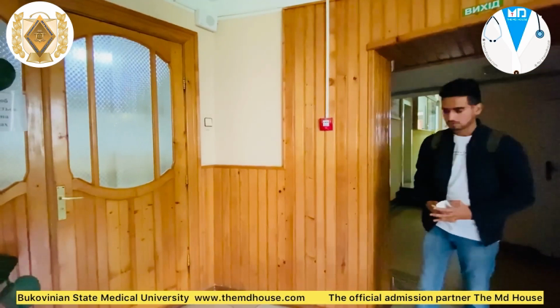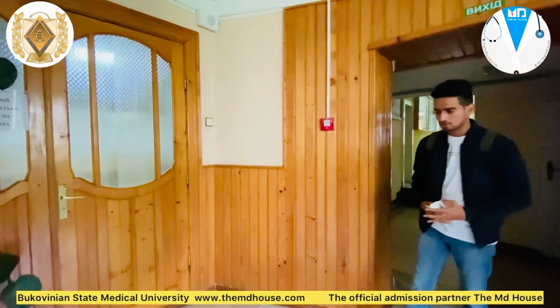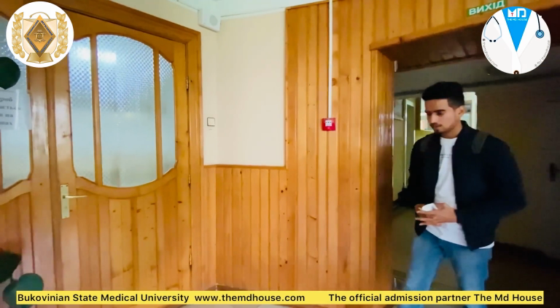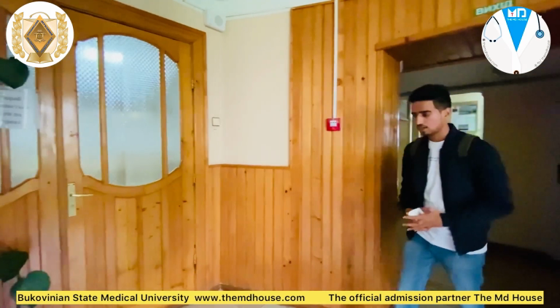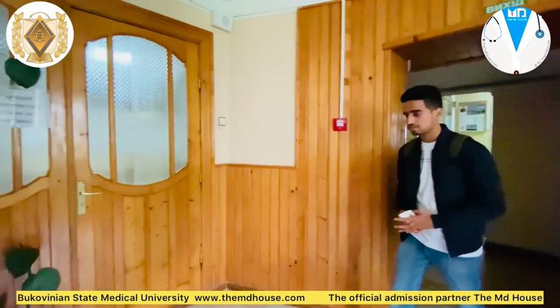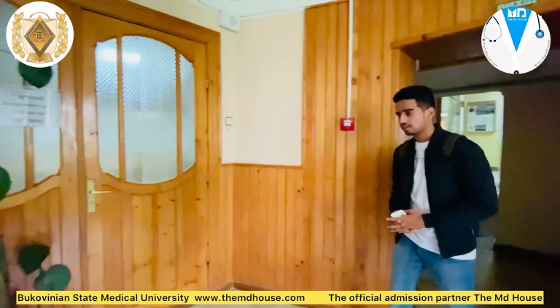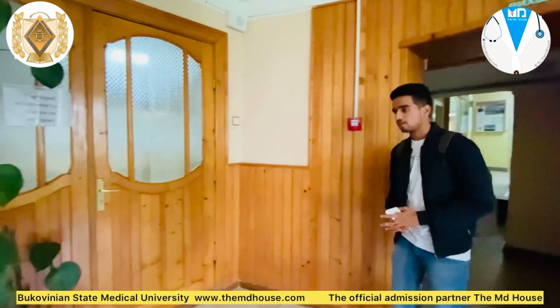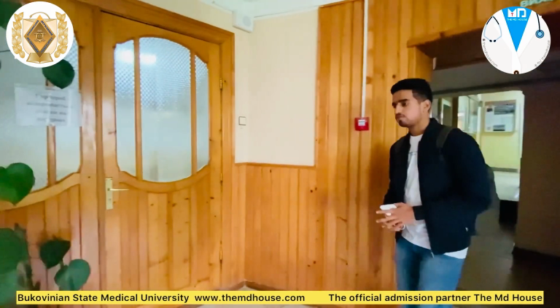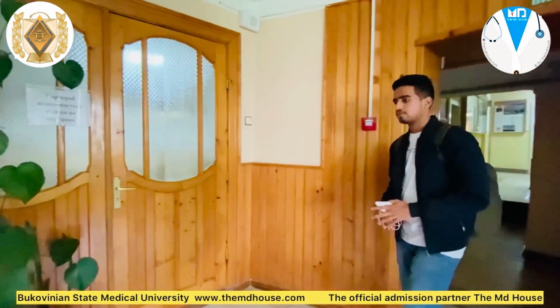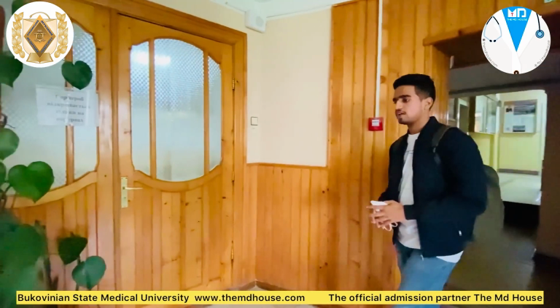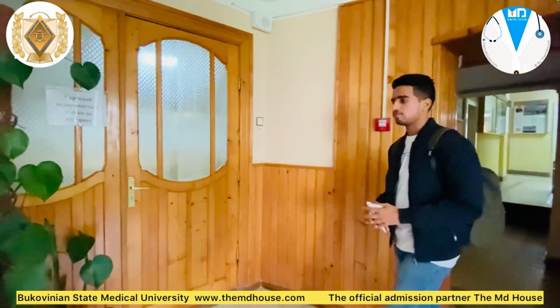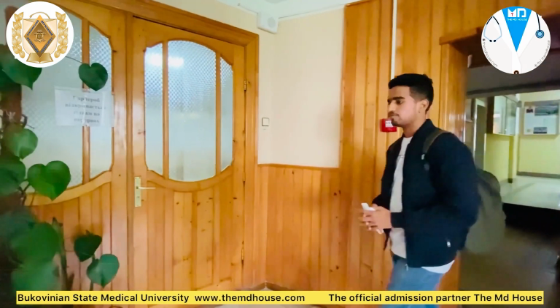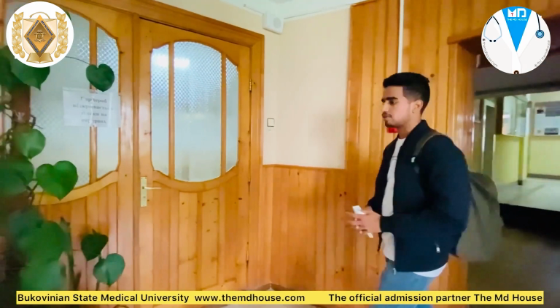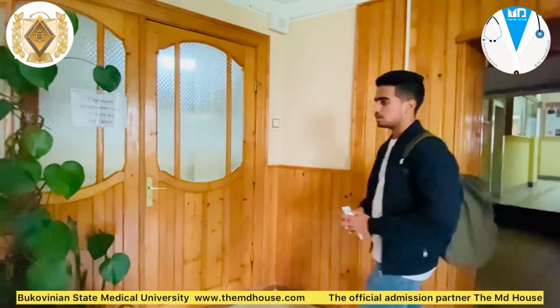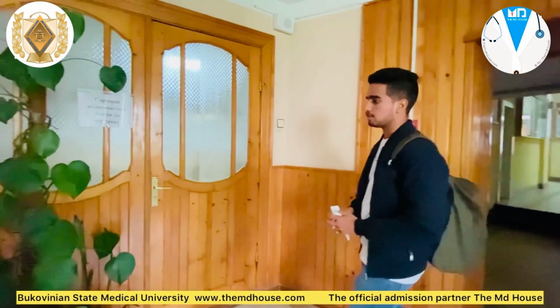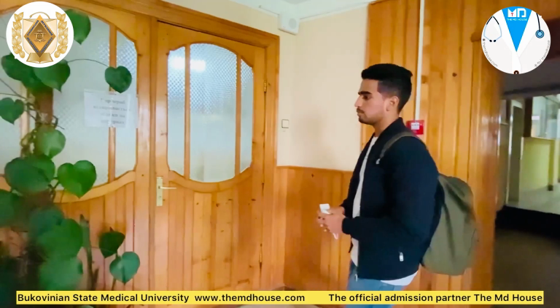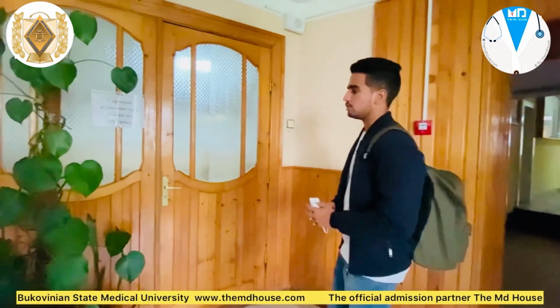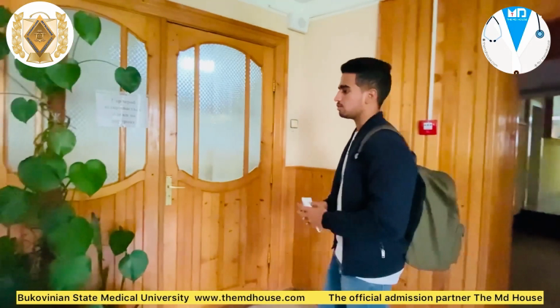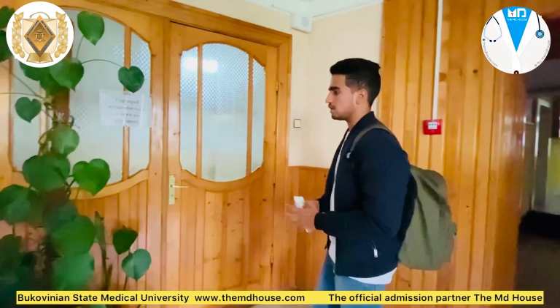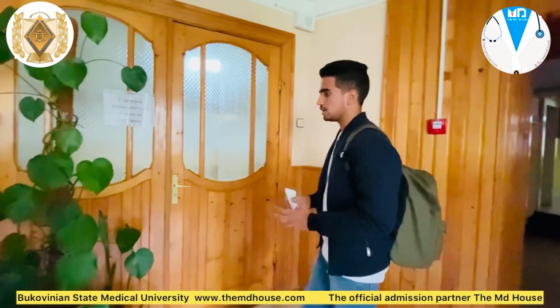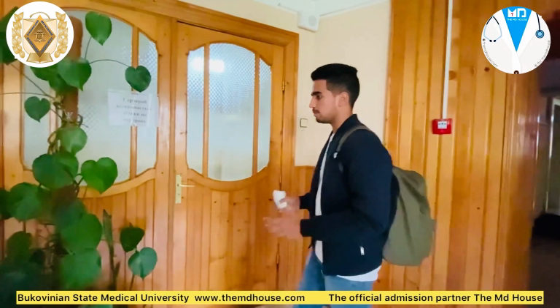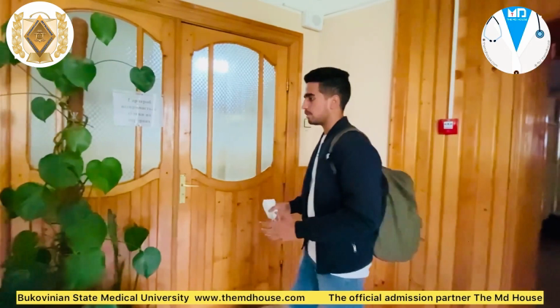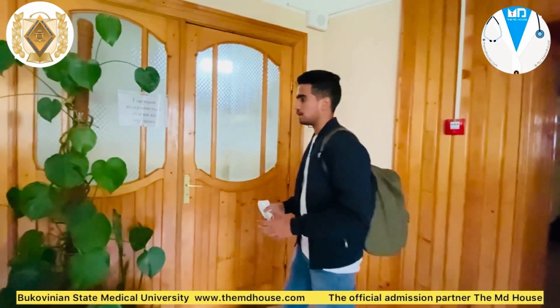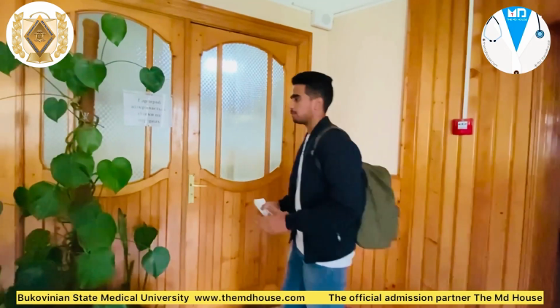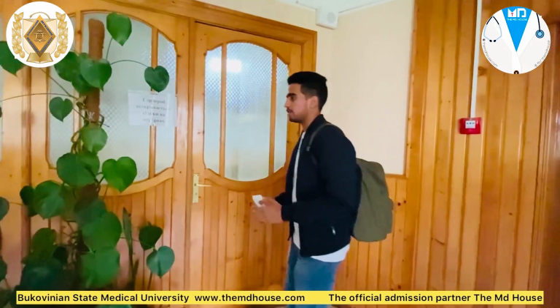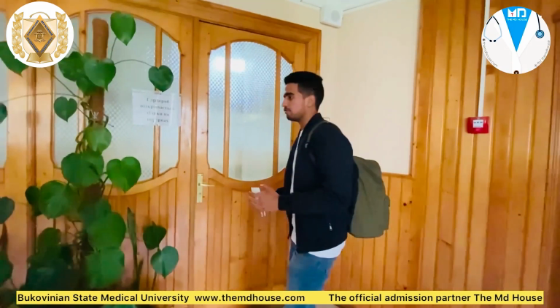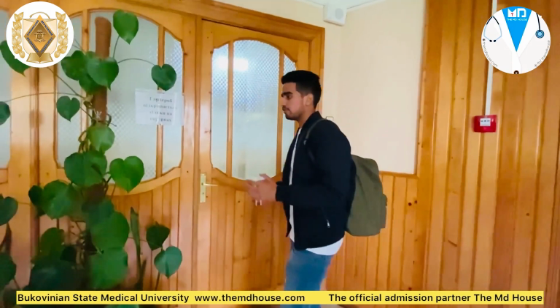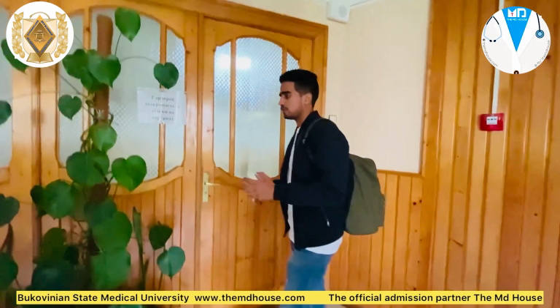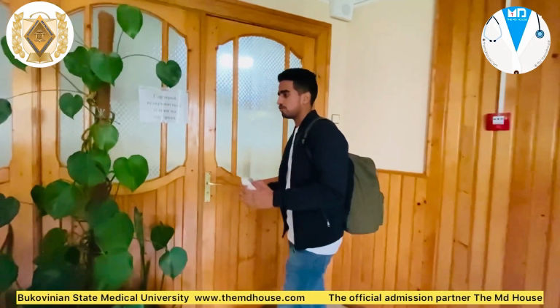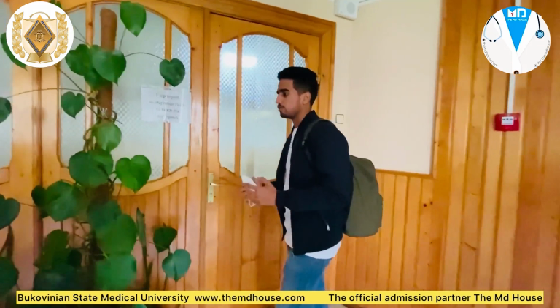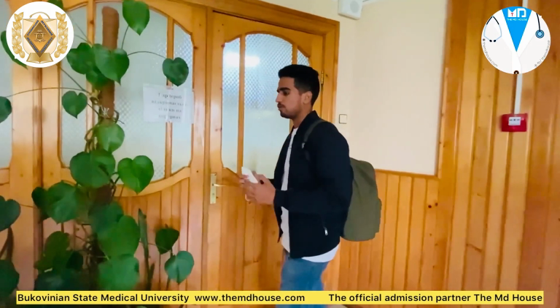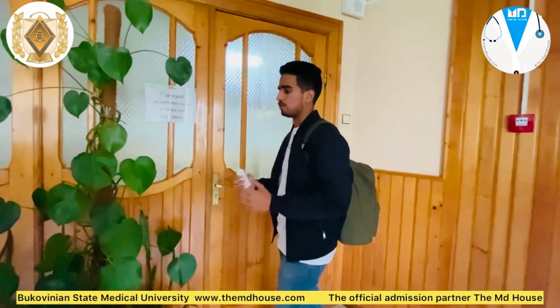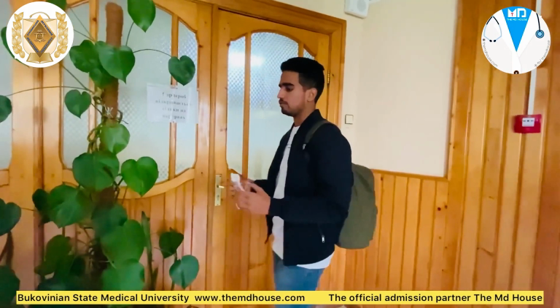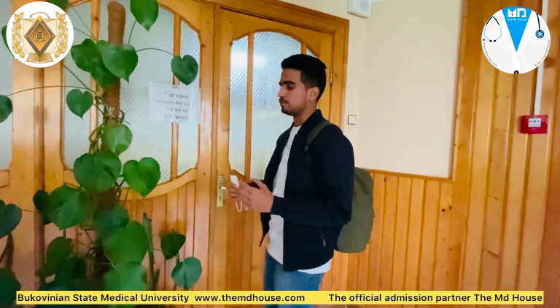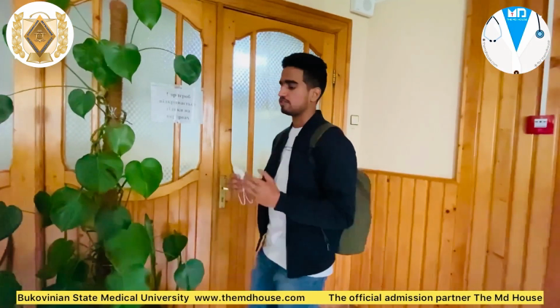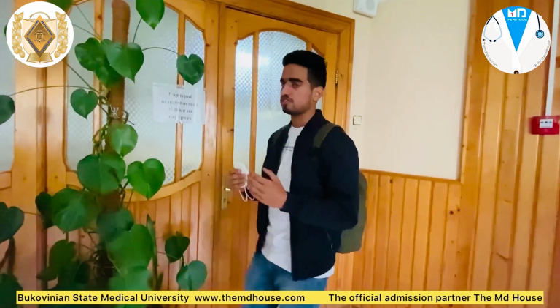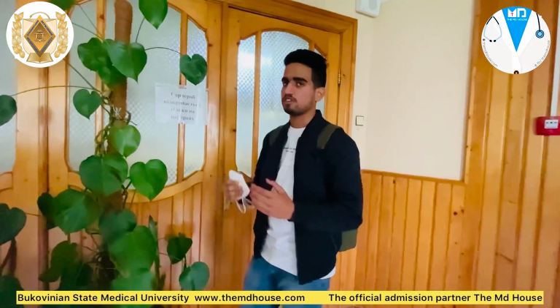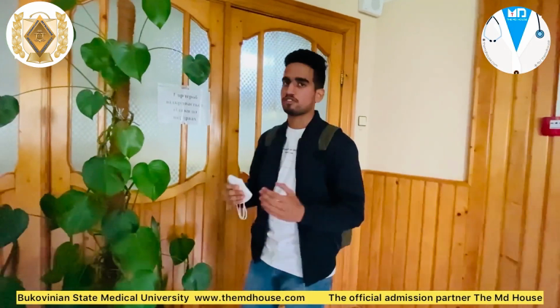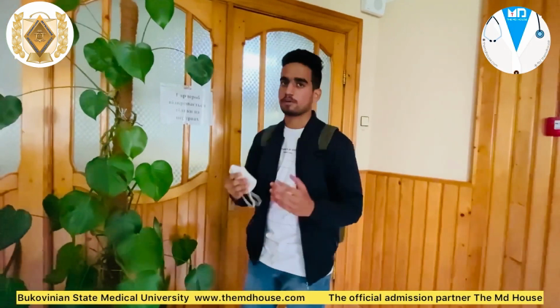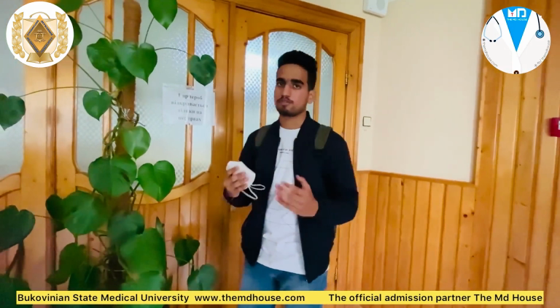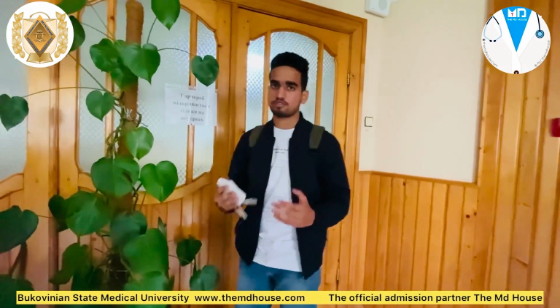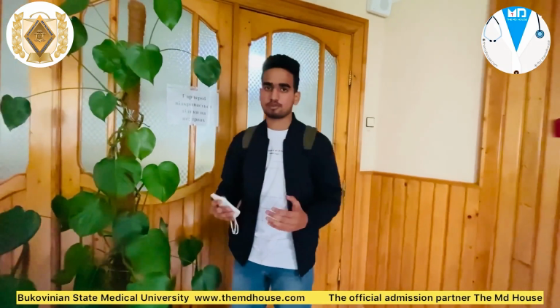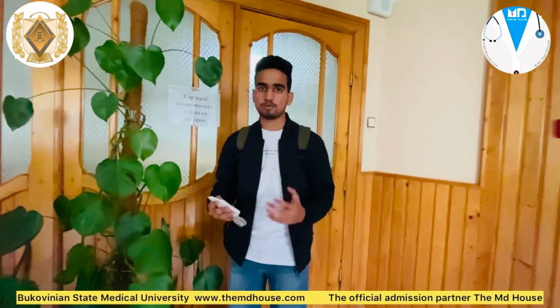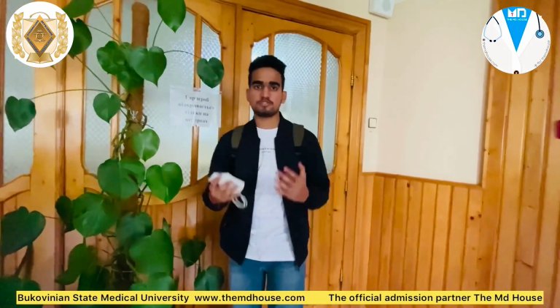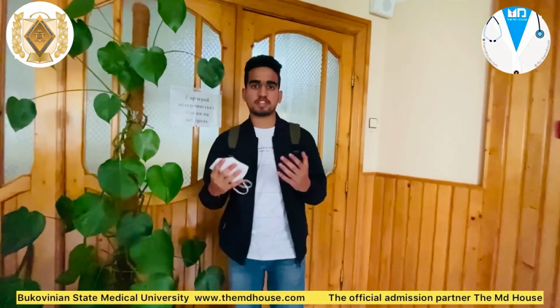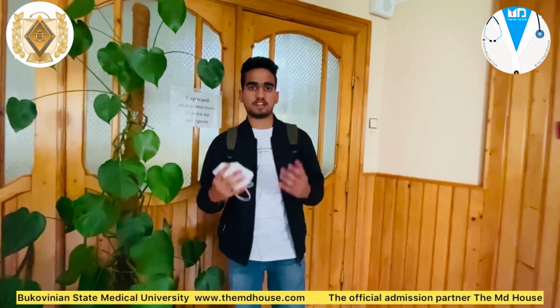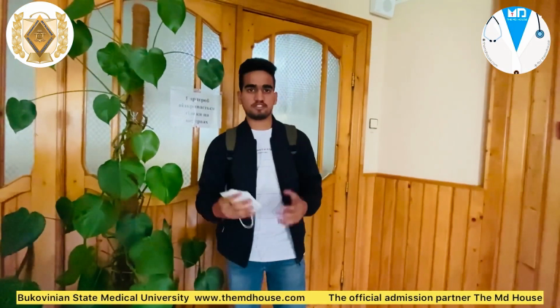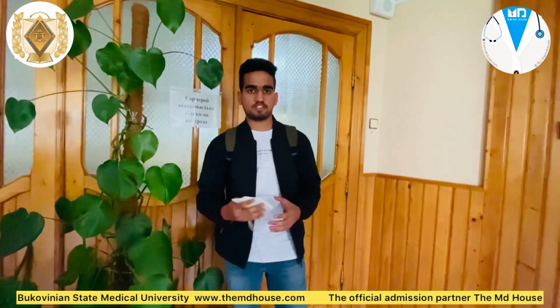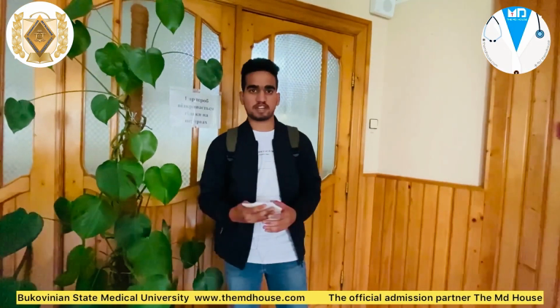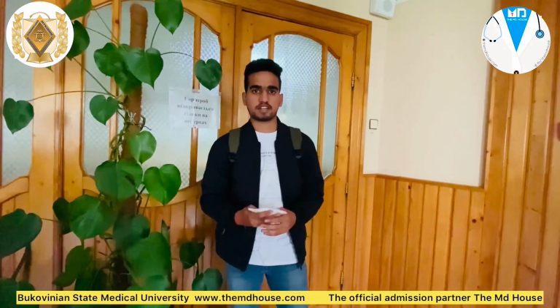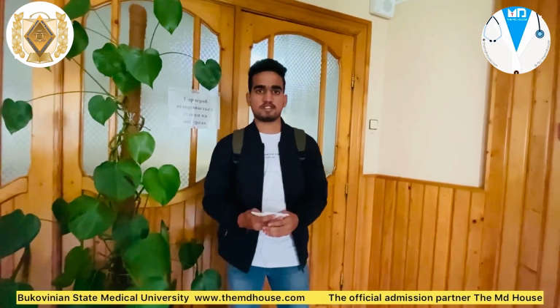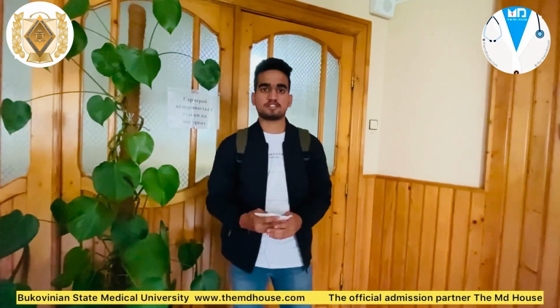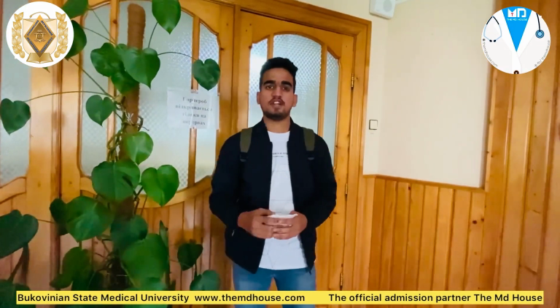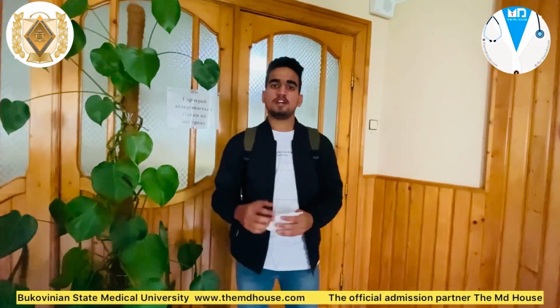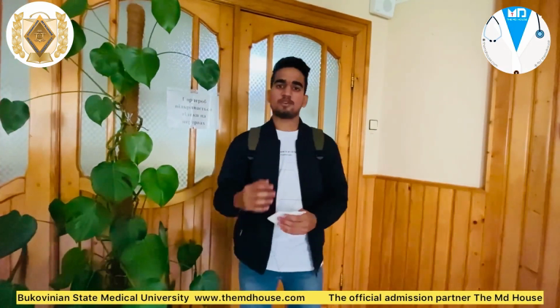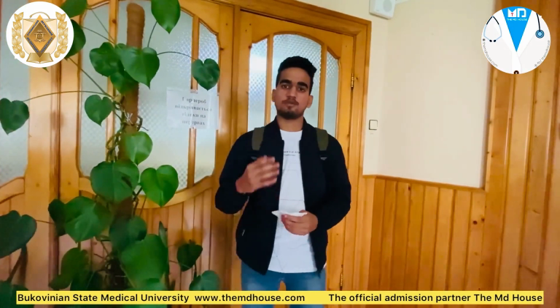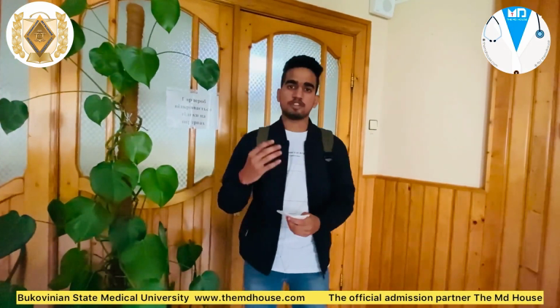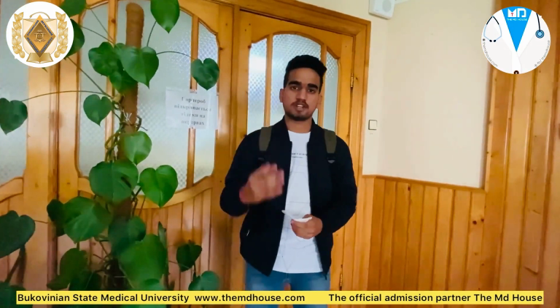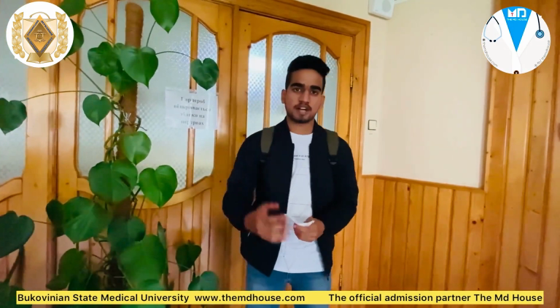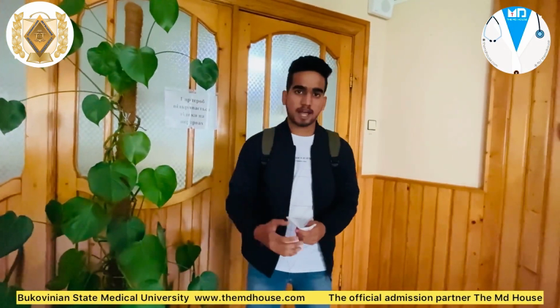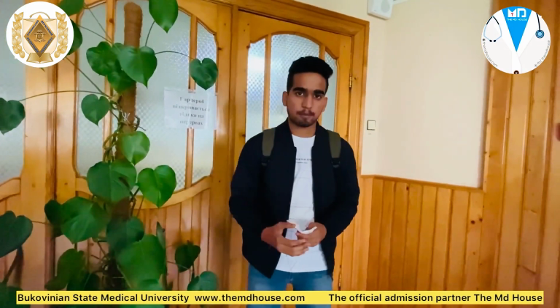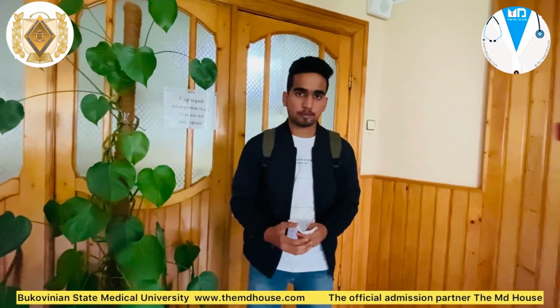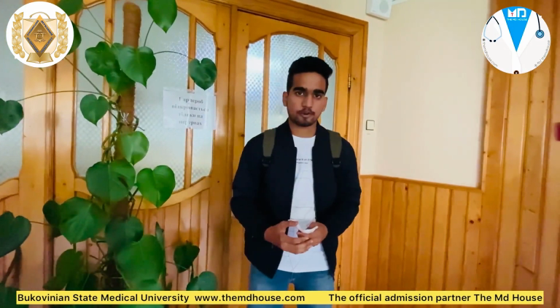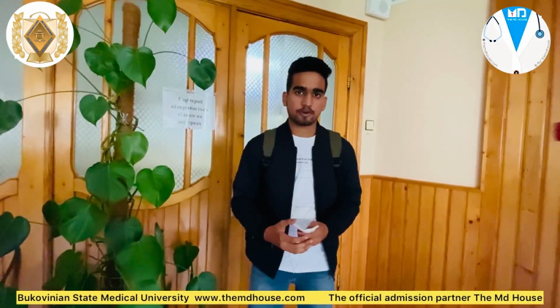Every time we come into our department, we have to always change our shoes and jackets and wear an apron.